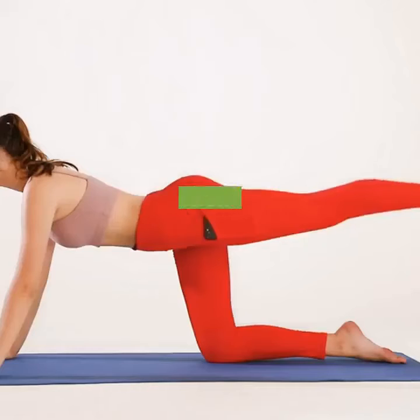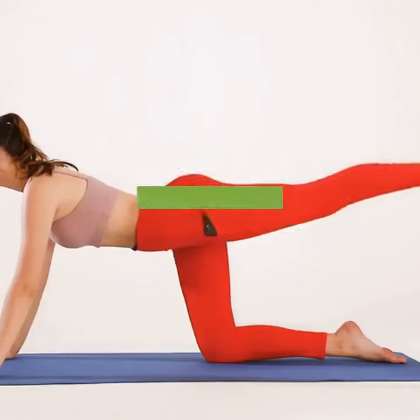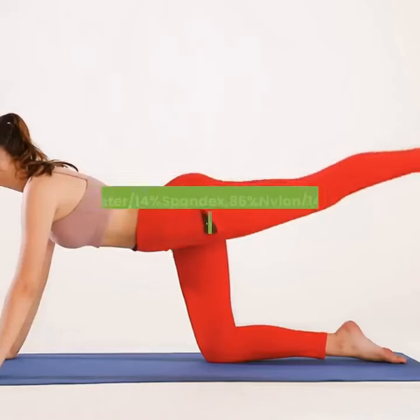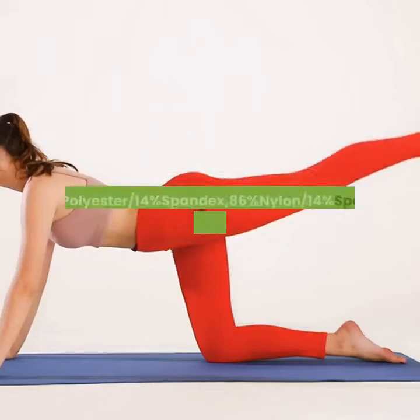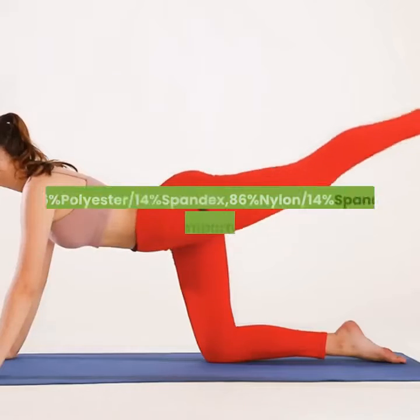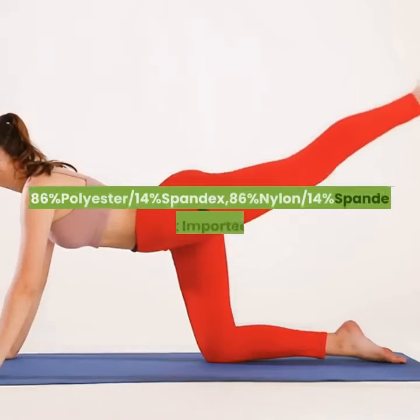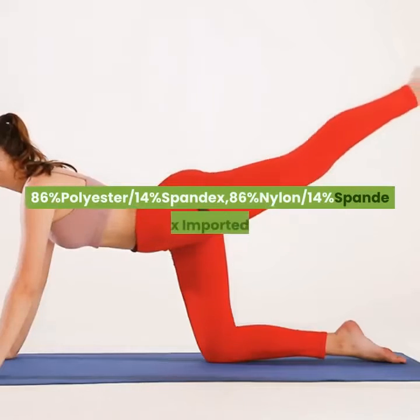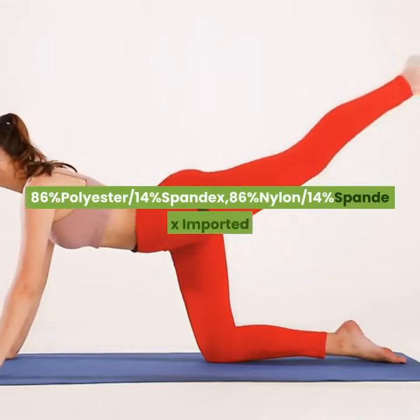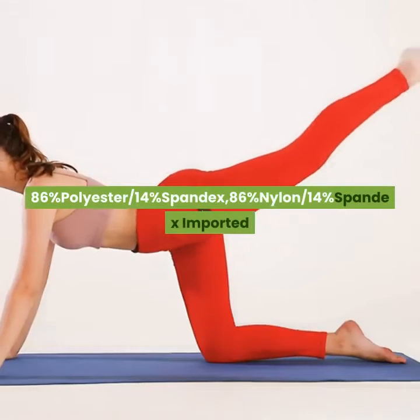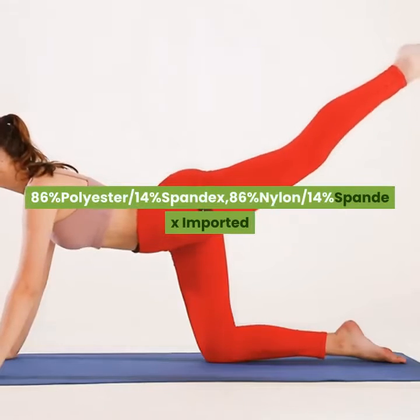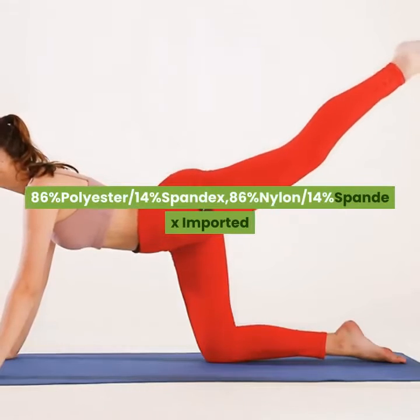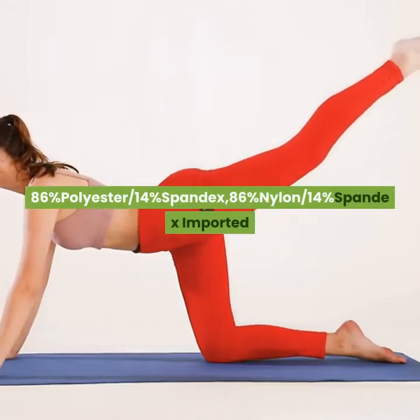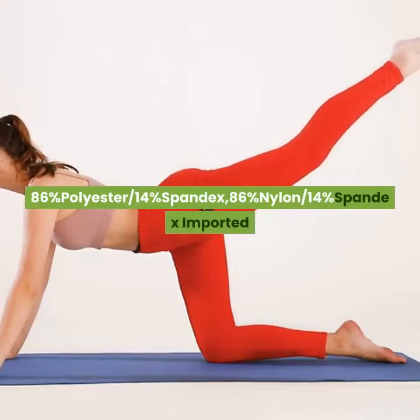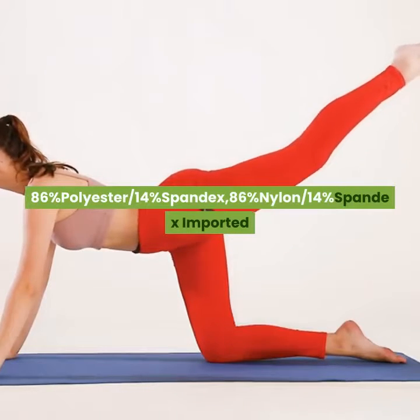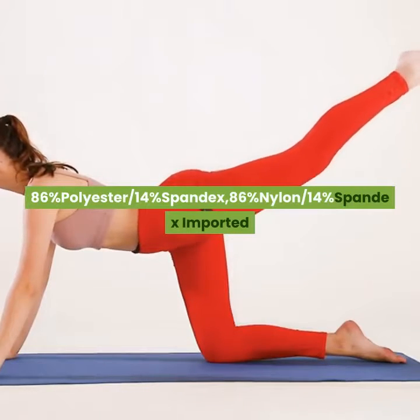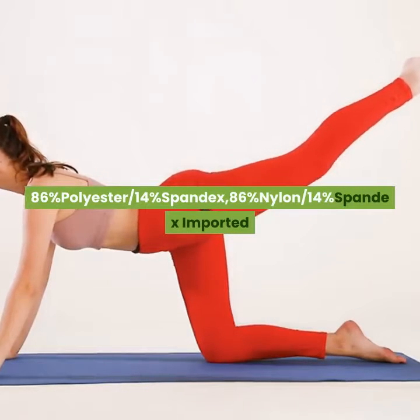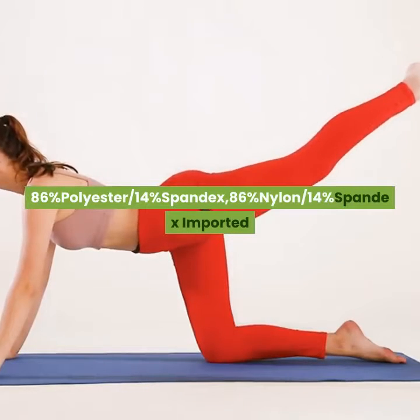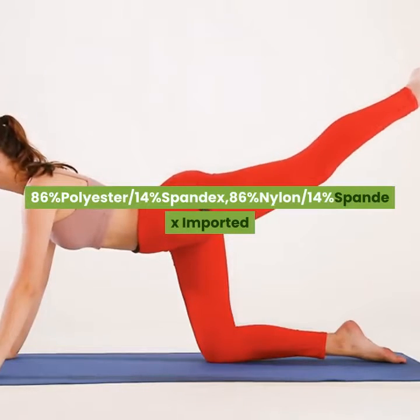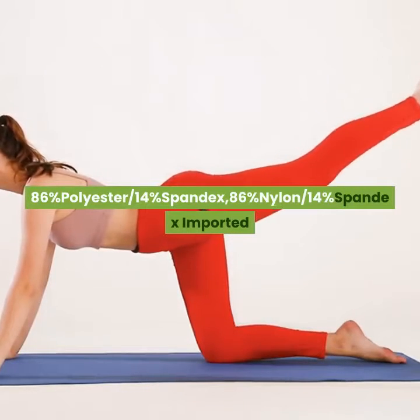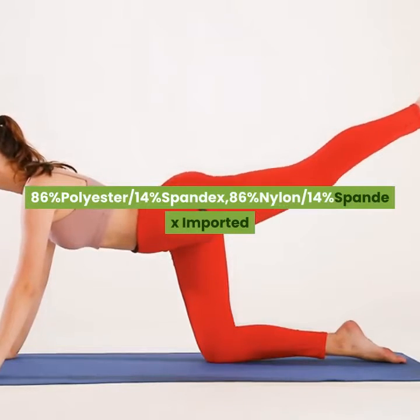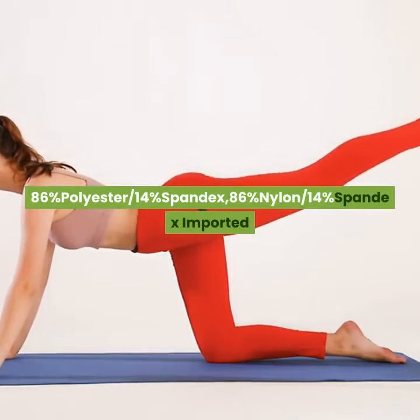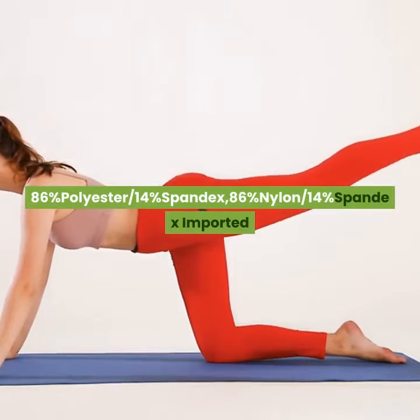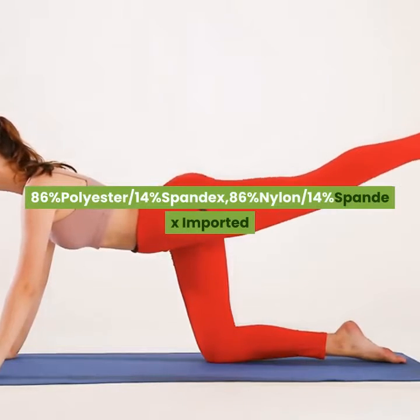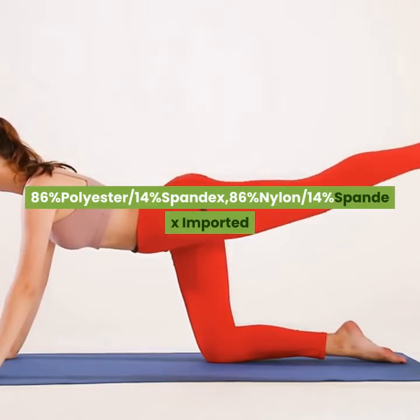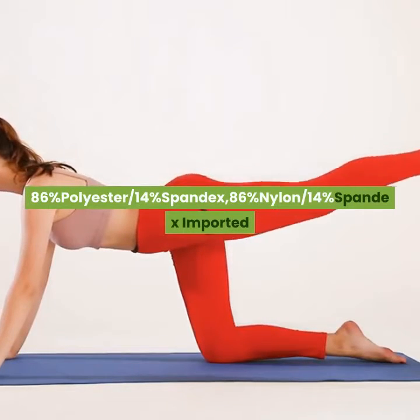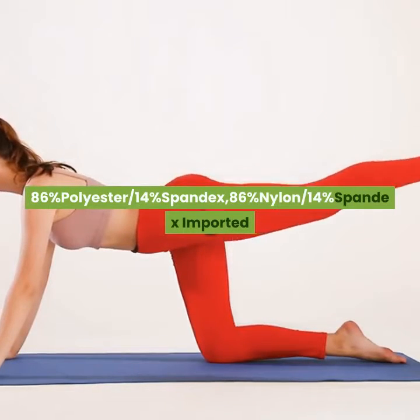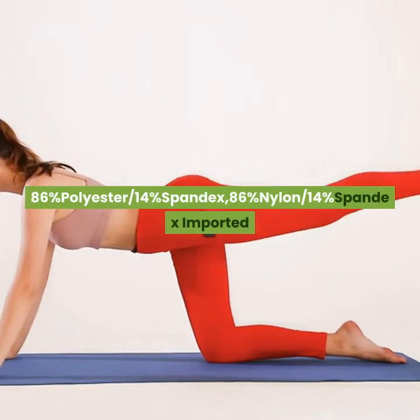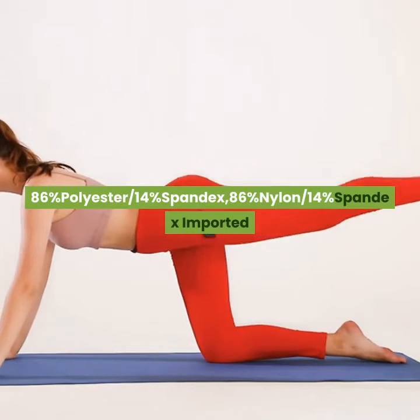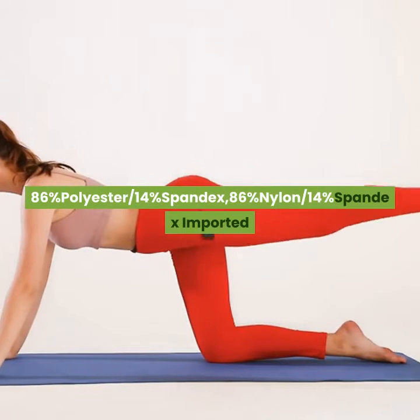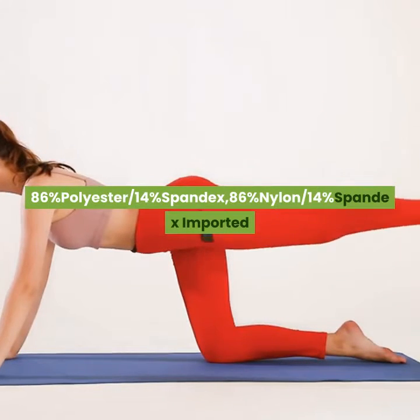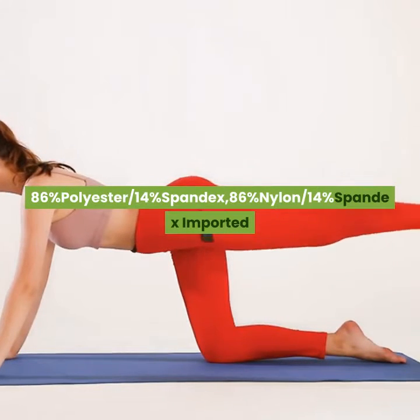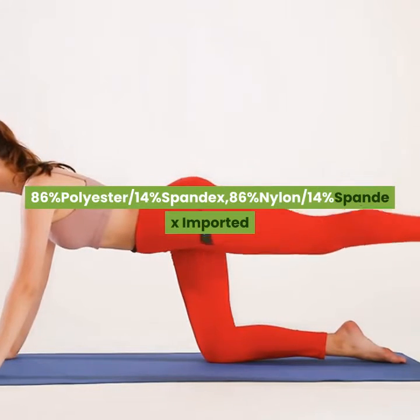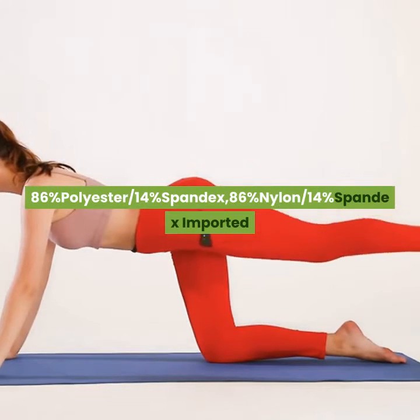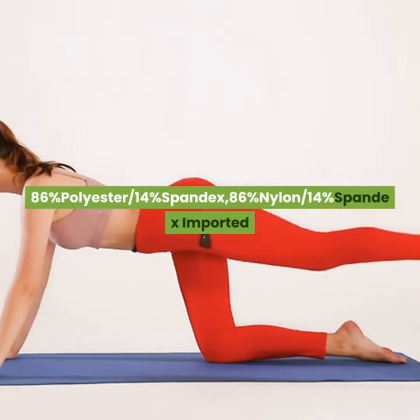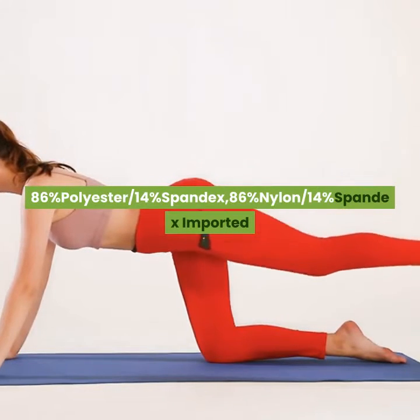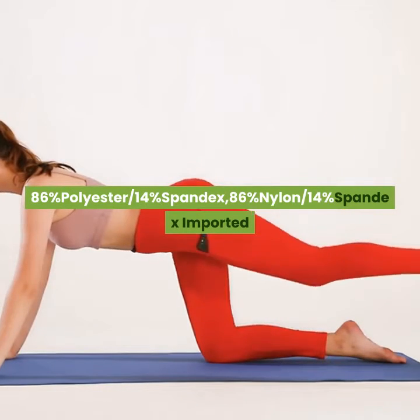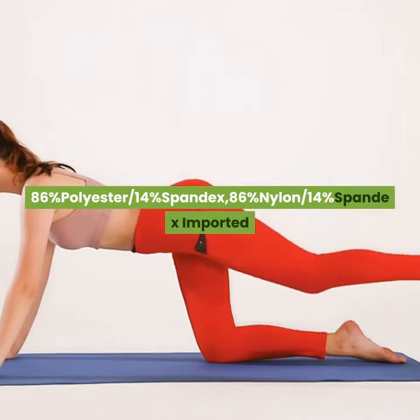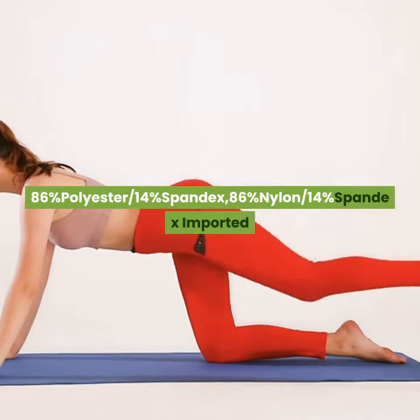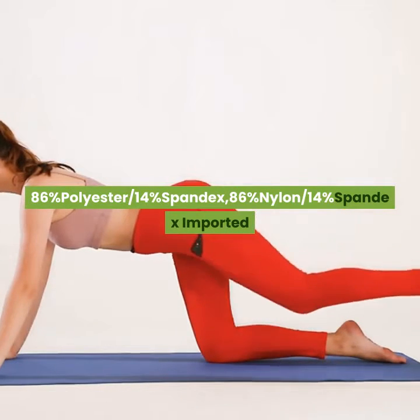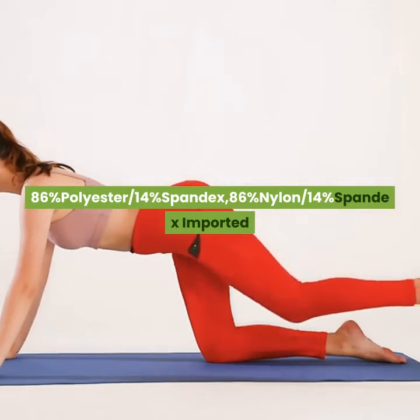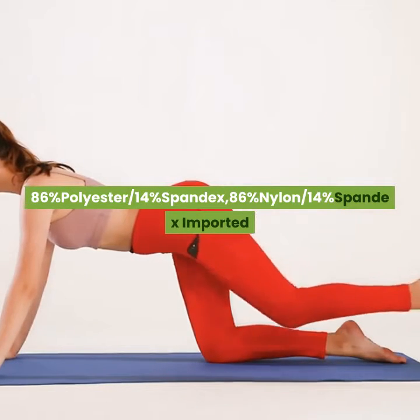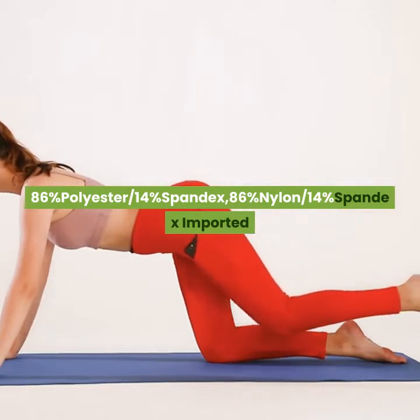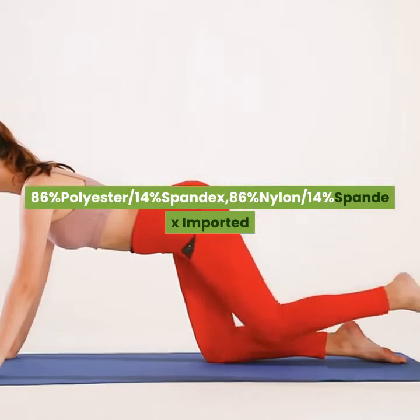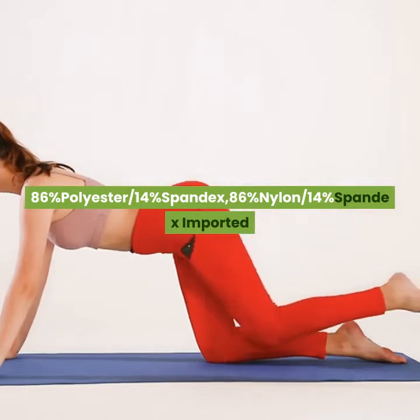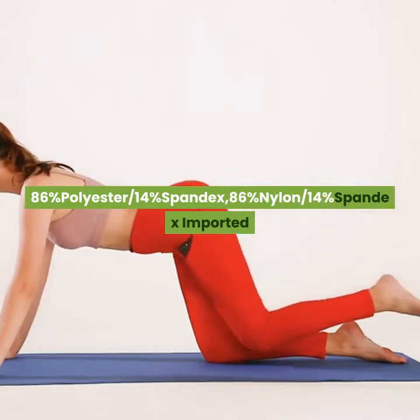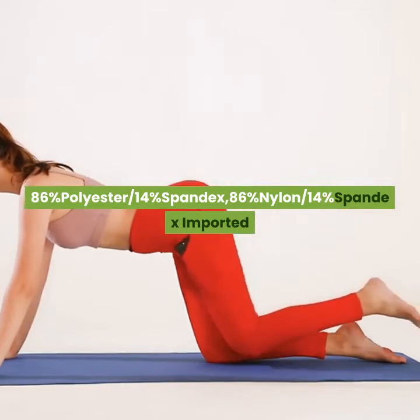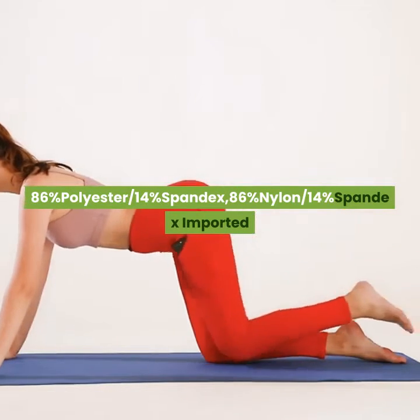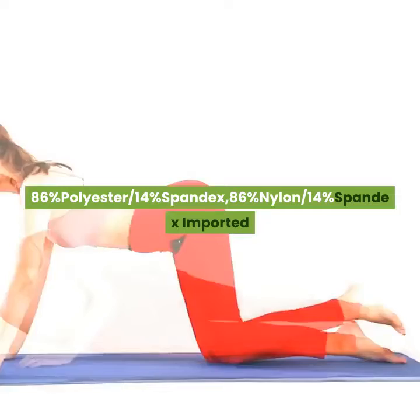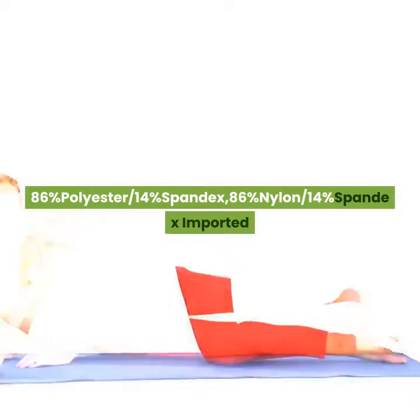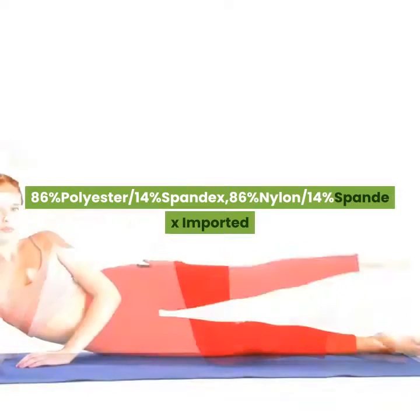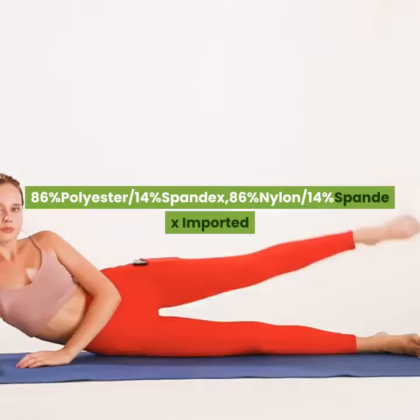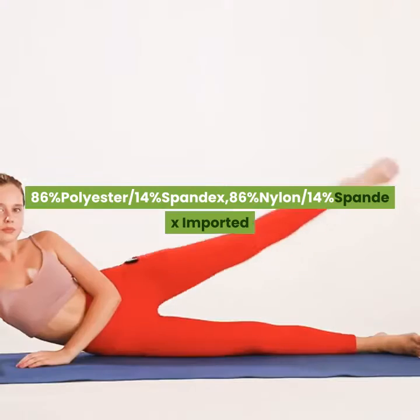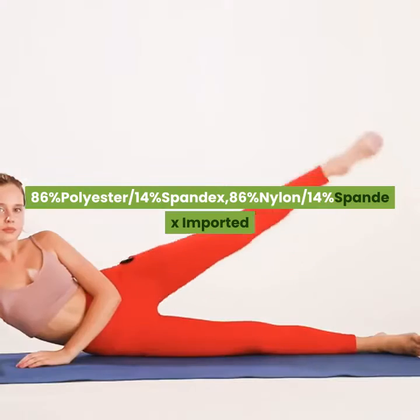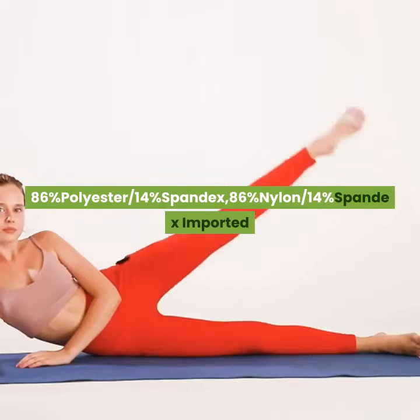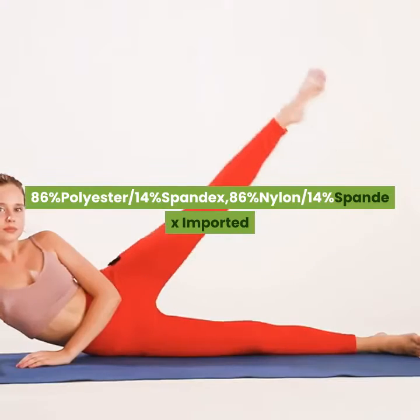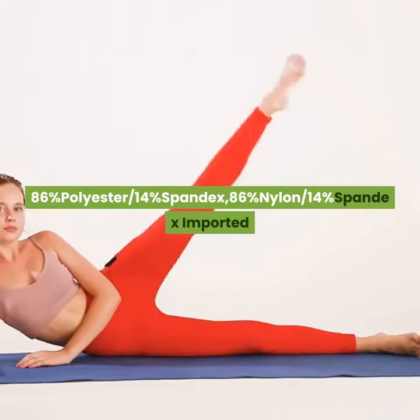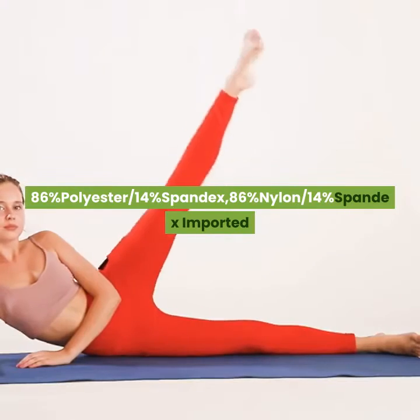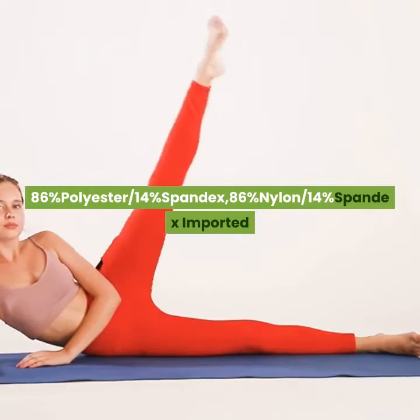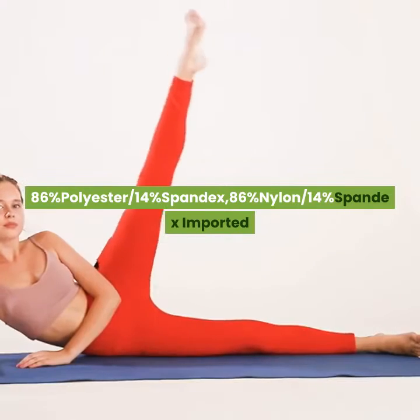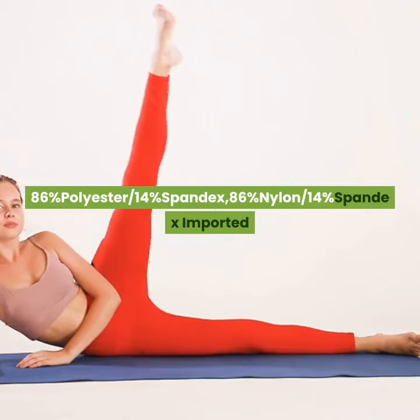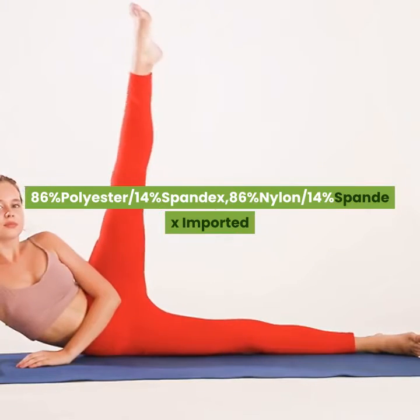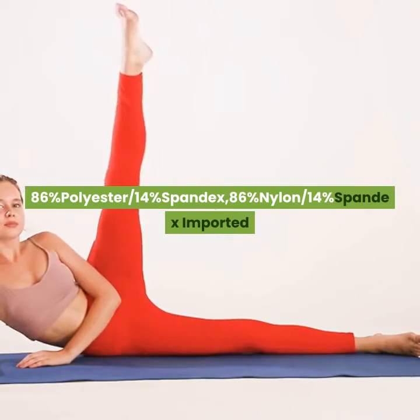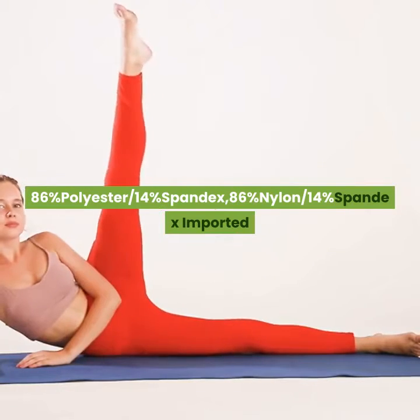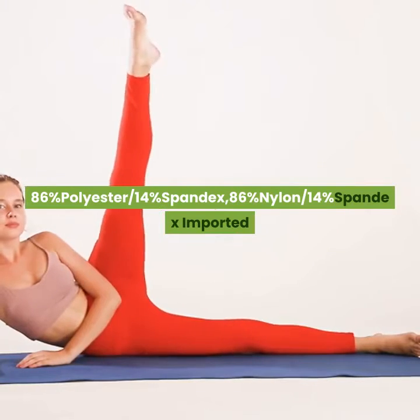86% polyester, 14% spandex. 86% nylon, 14% spandex. Imported.